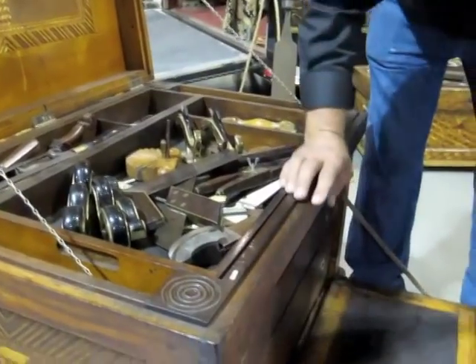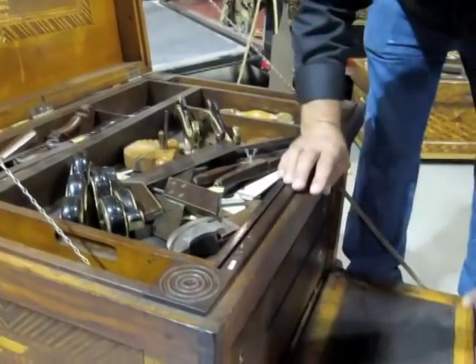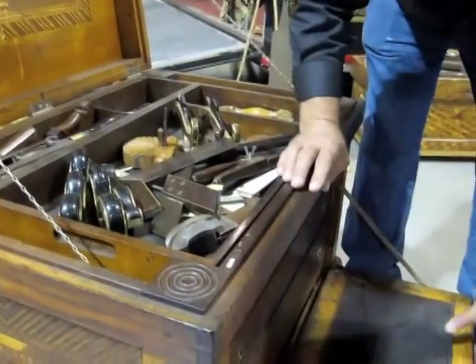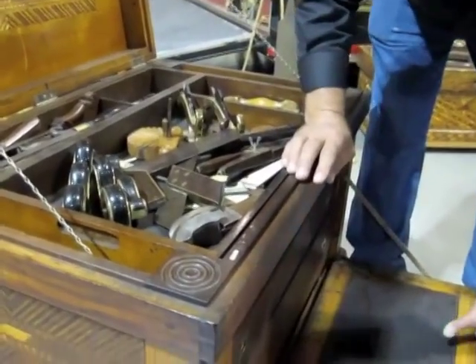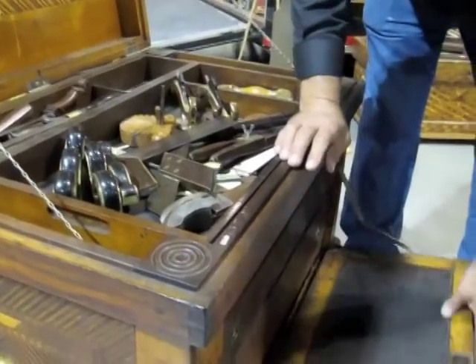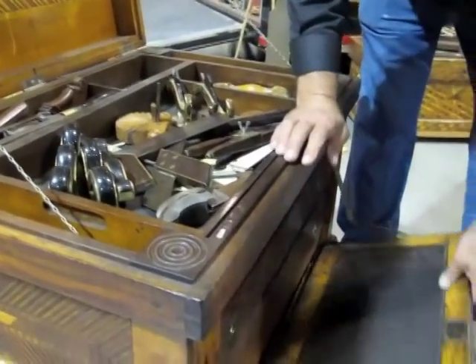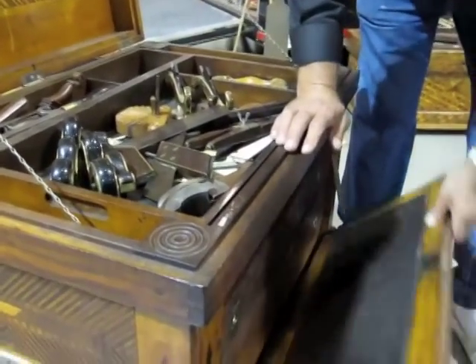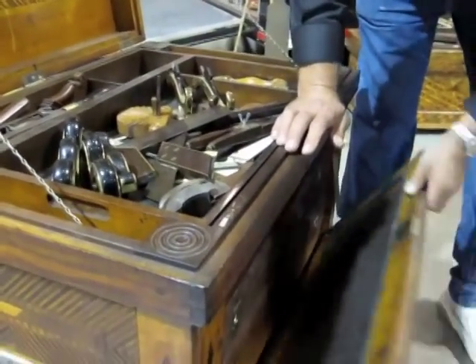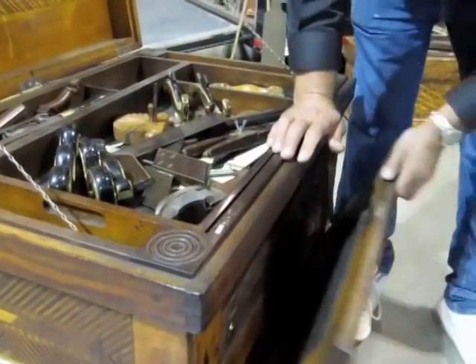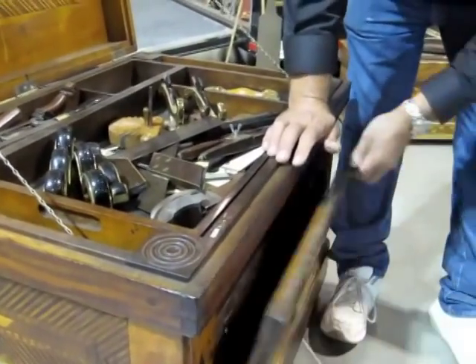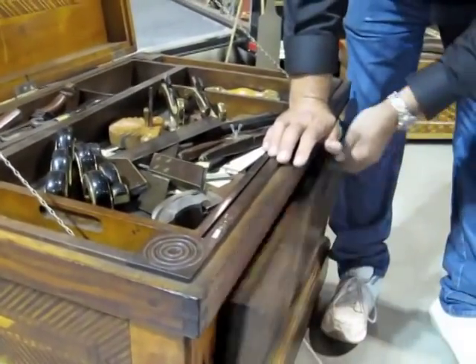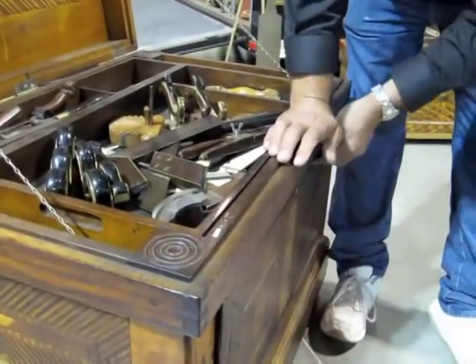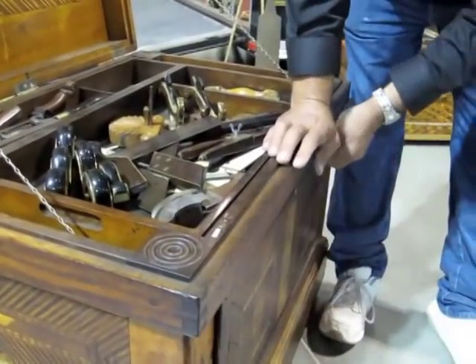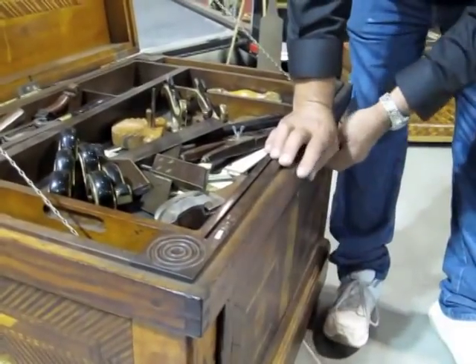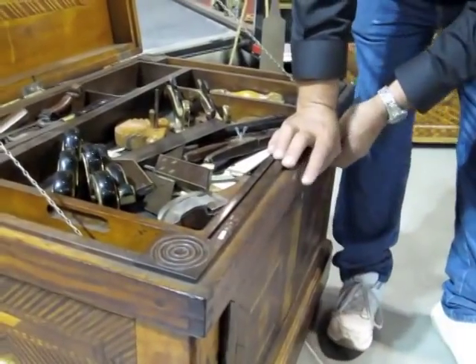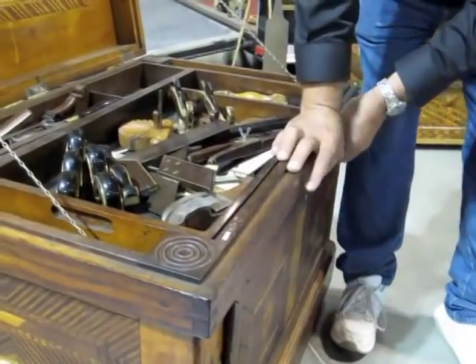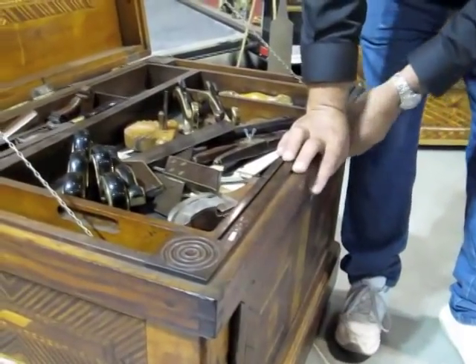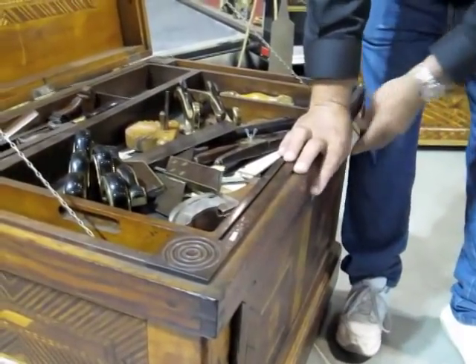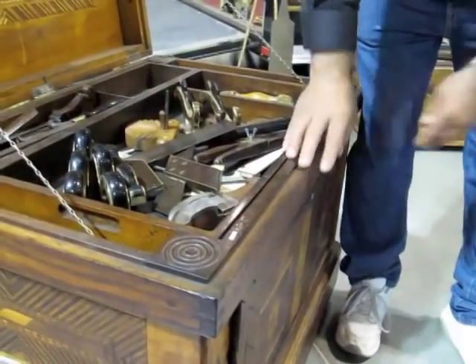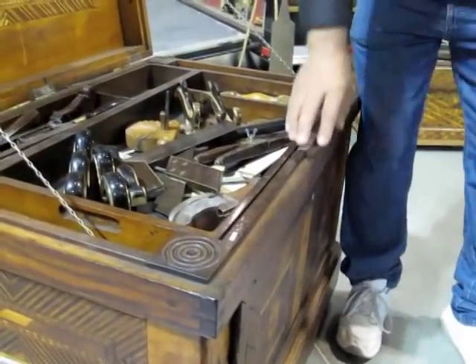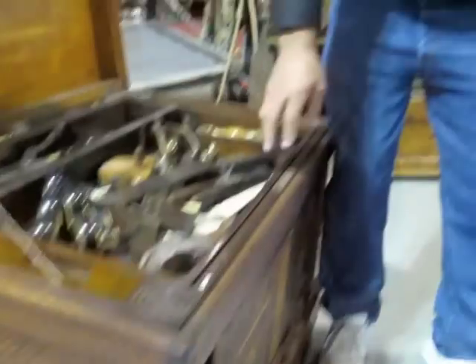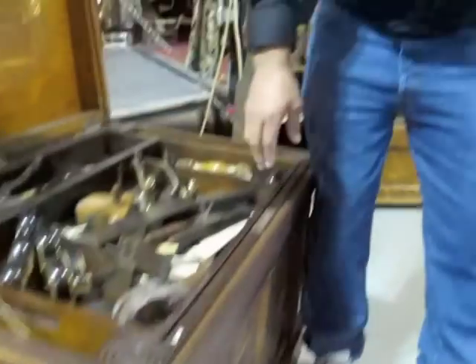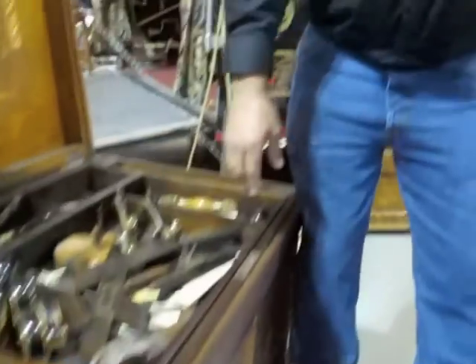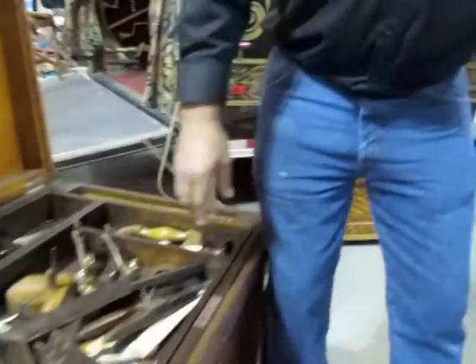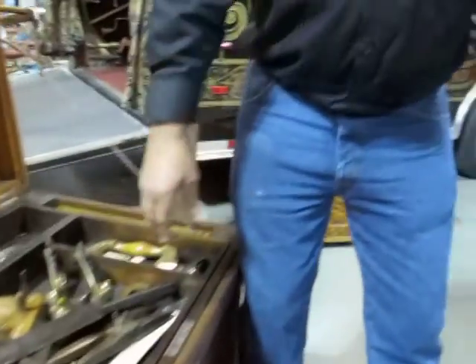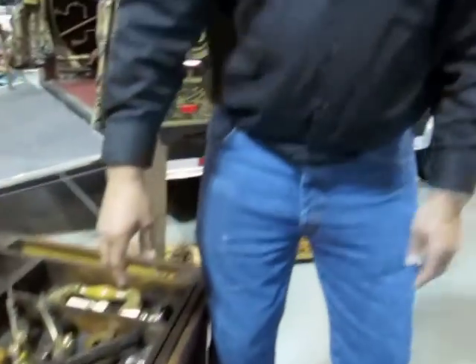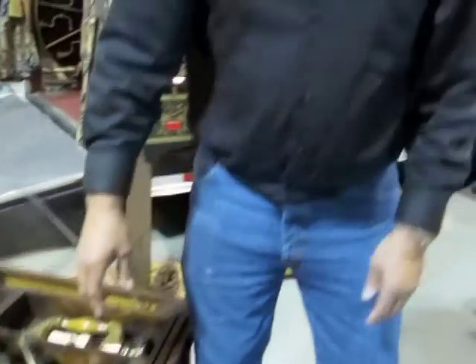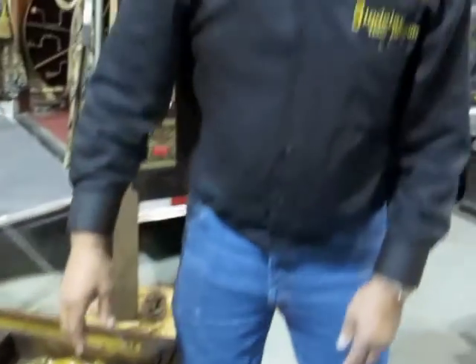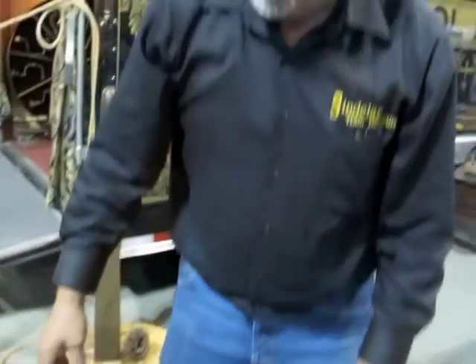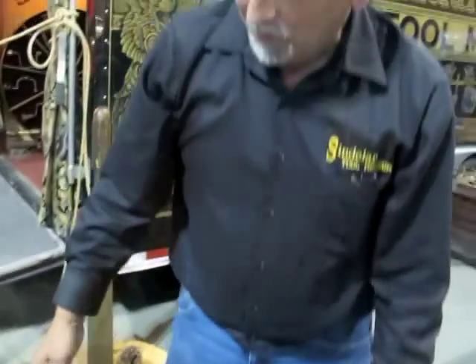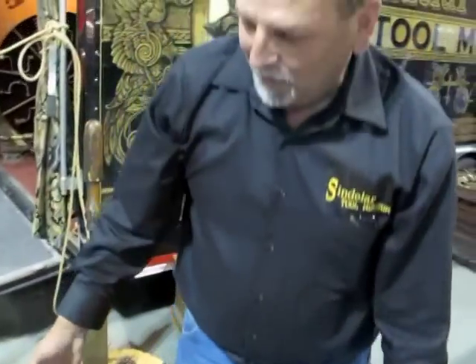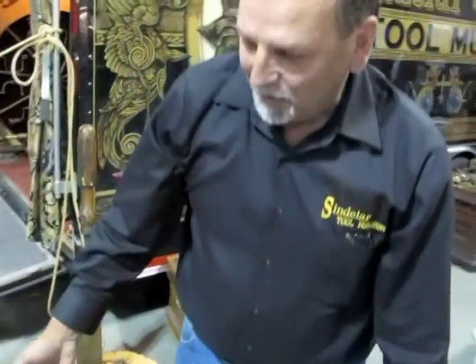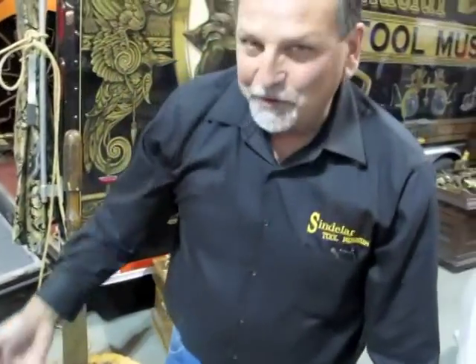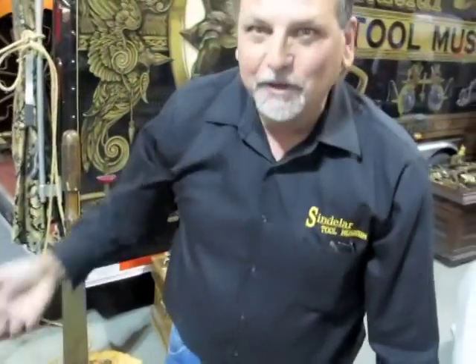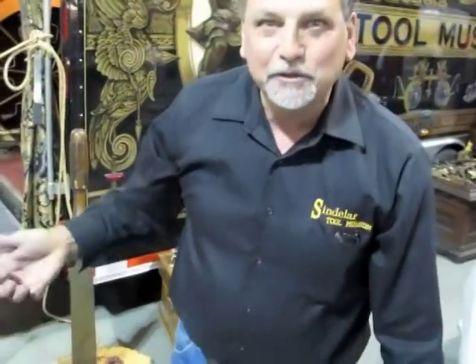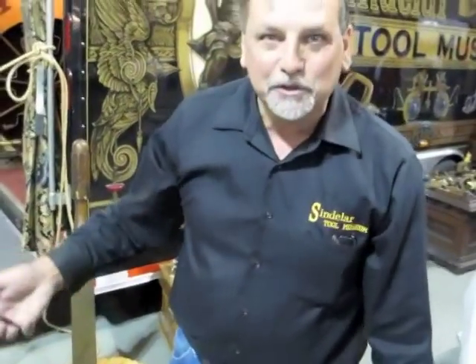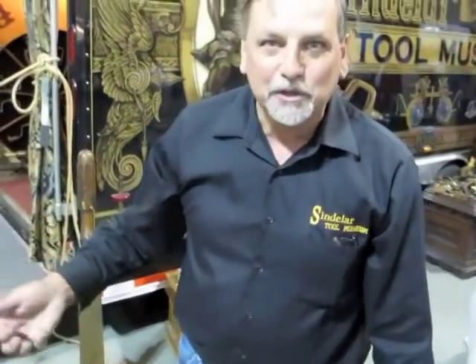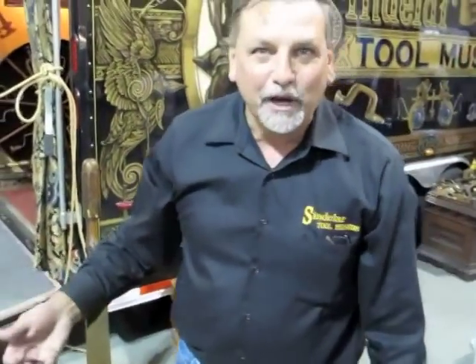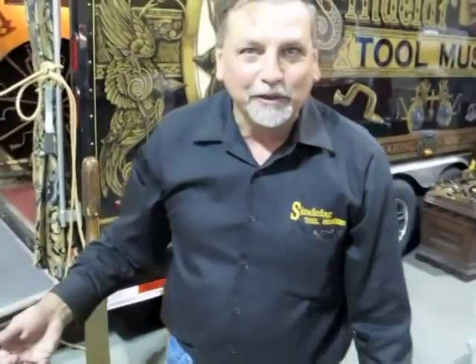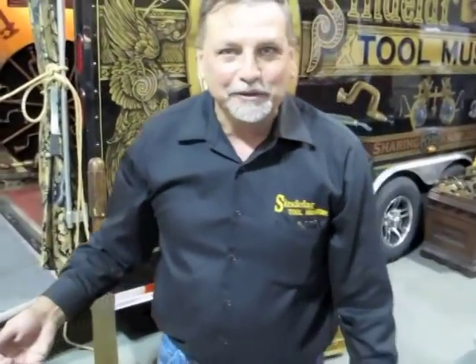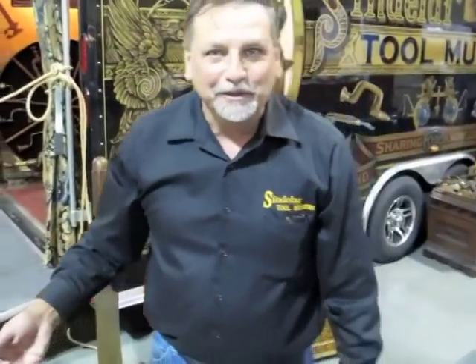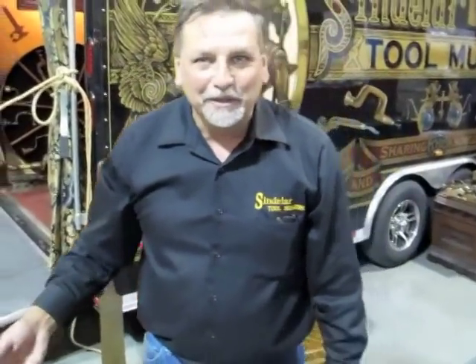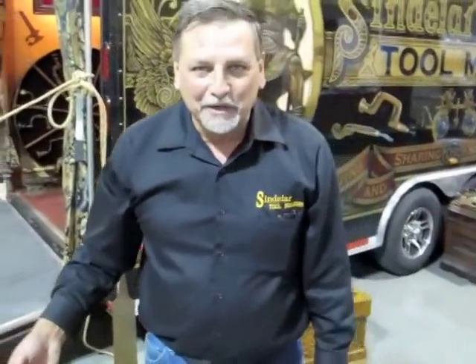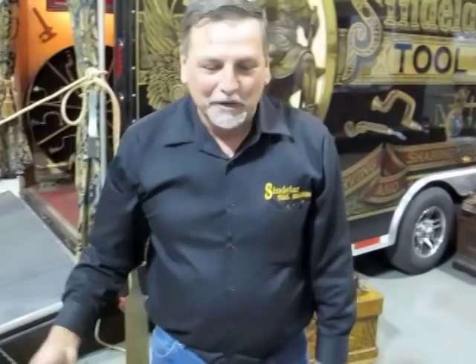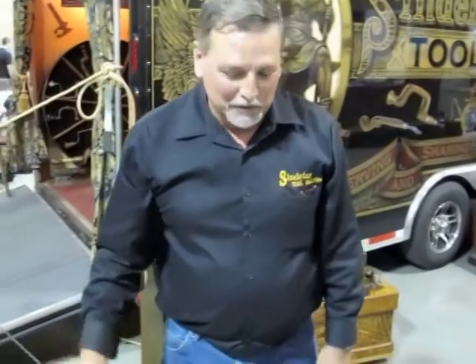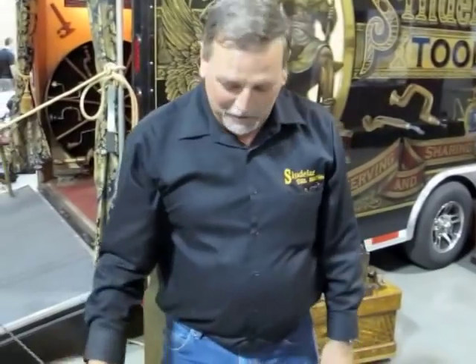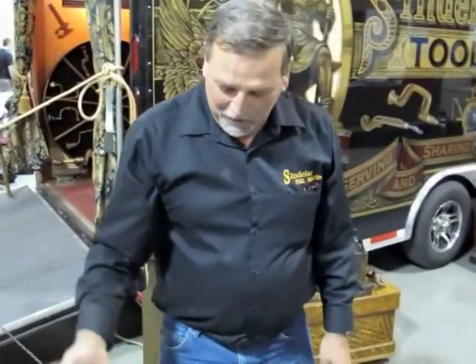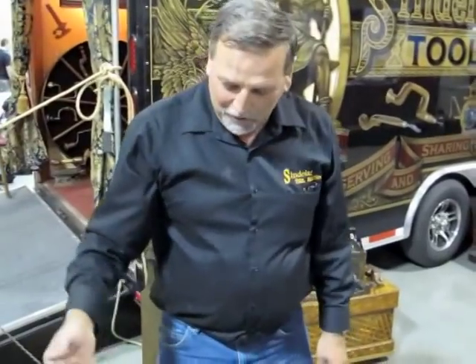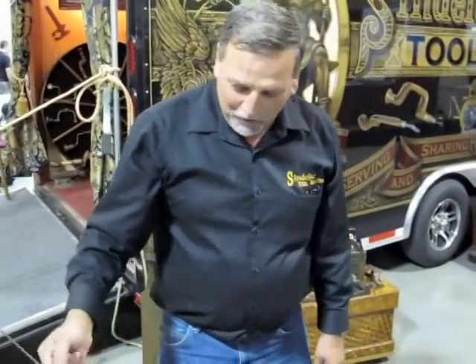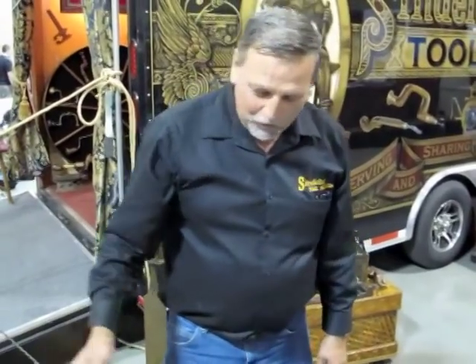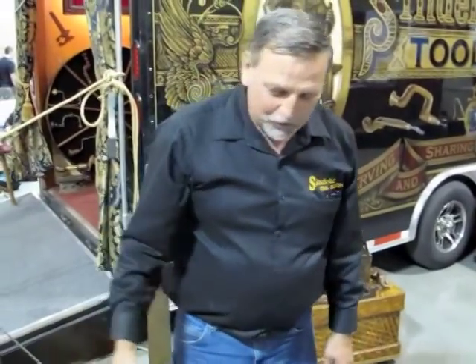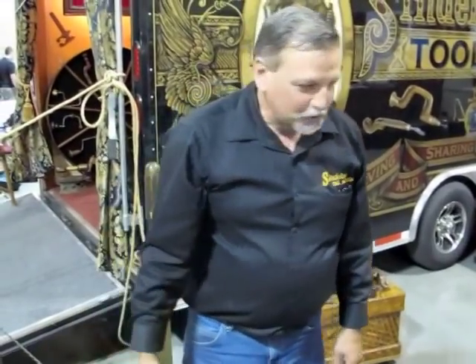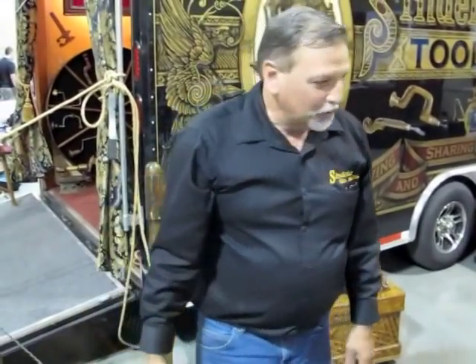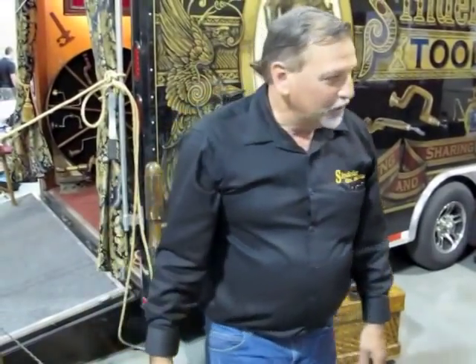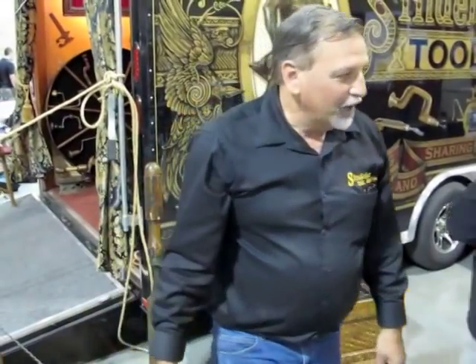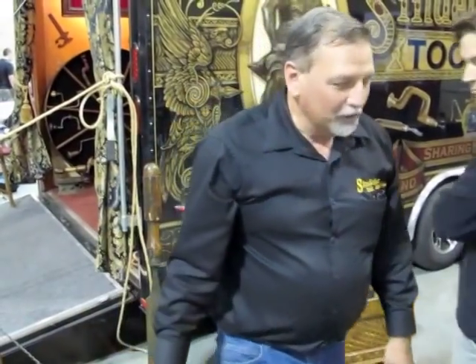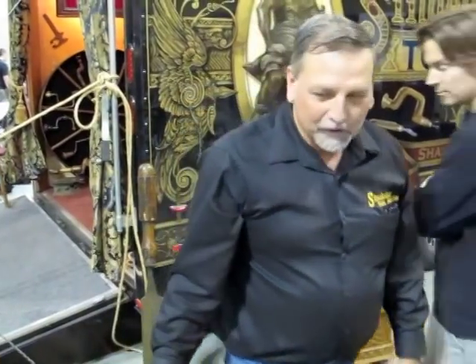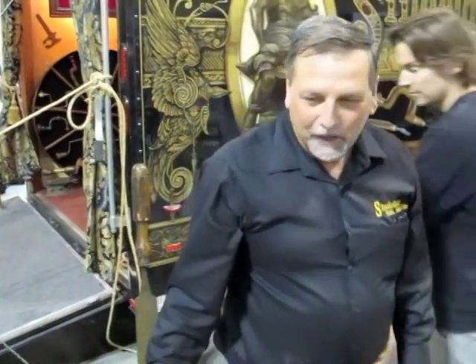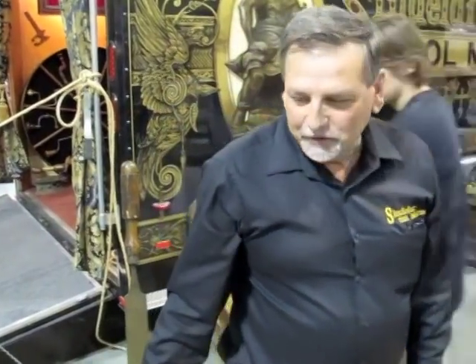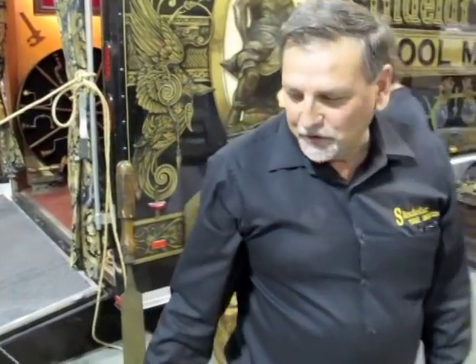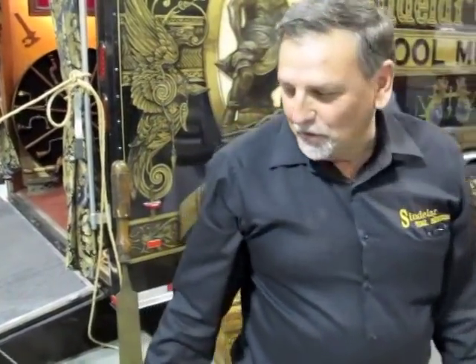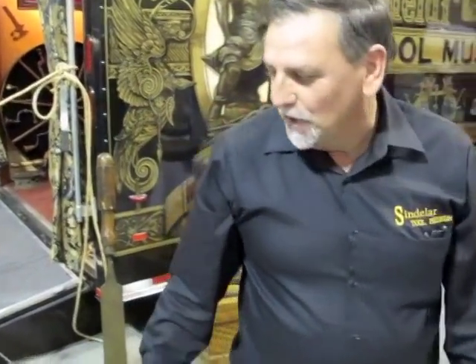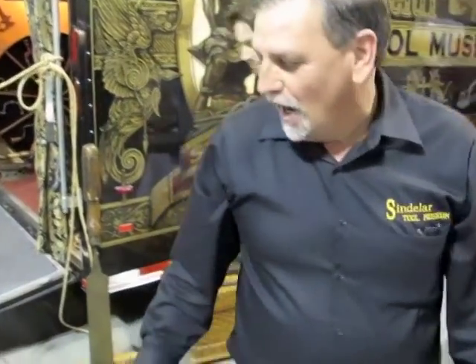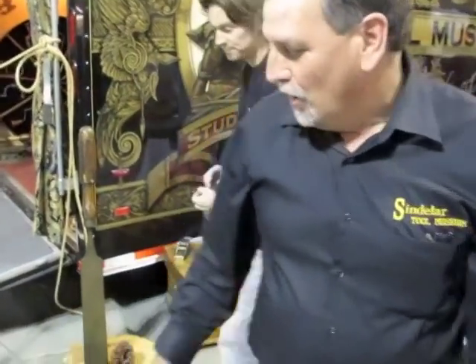Each leg has three detents in it so you can raise this chest up three different heights. If we can get a couple of volunteers to raise this chest, we'll show you how the legs come down.